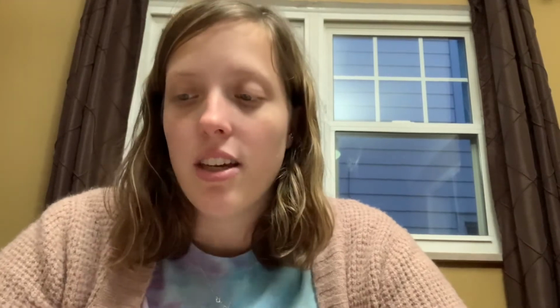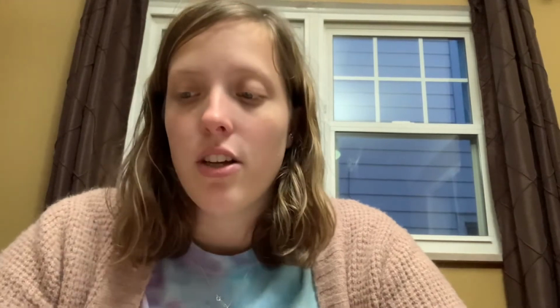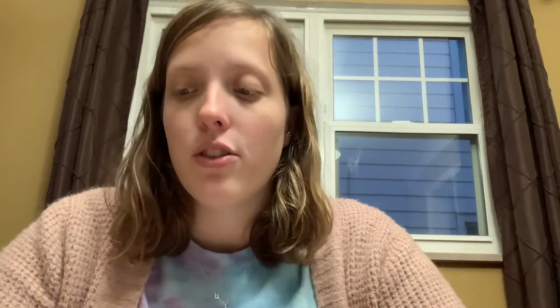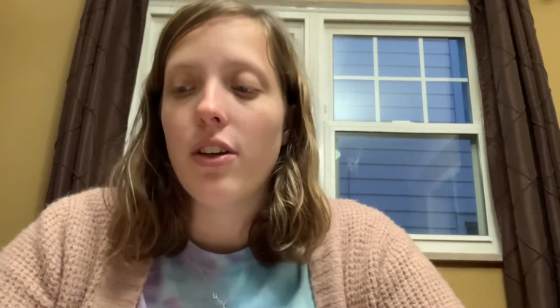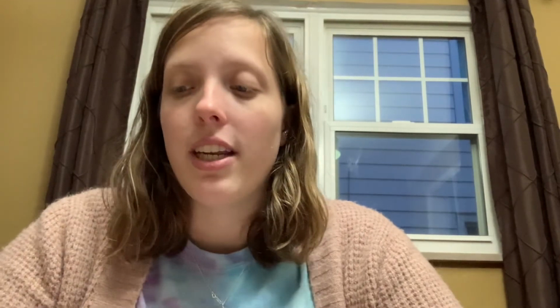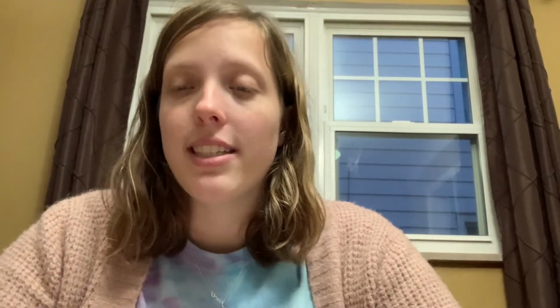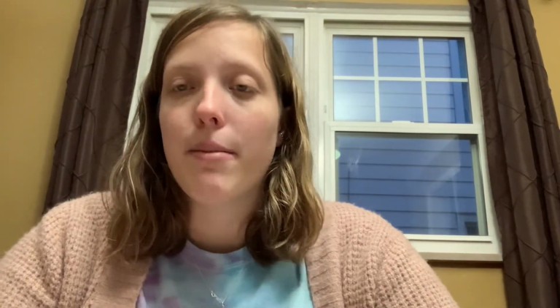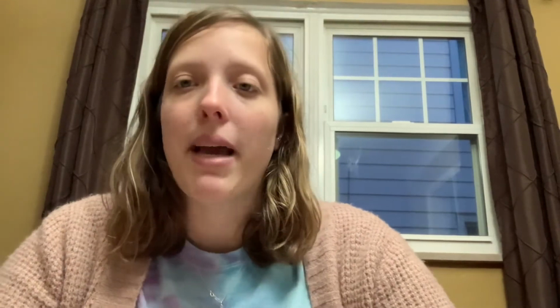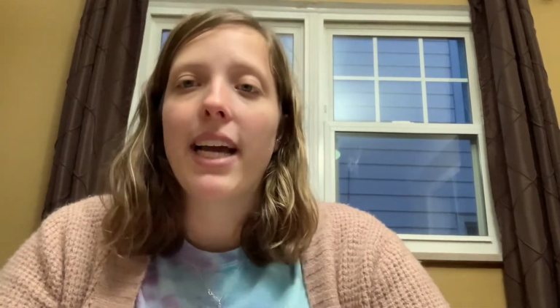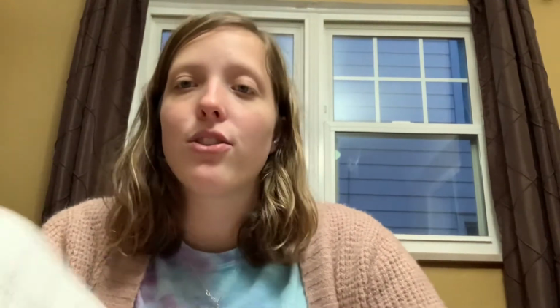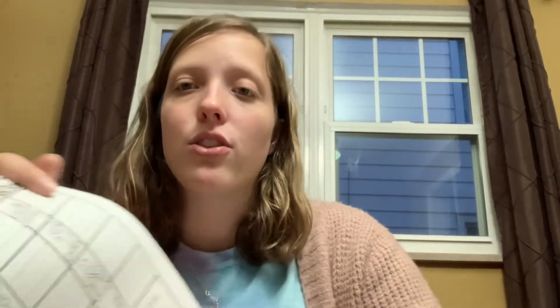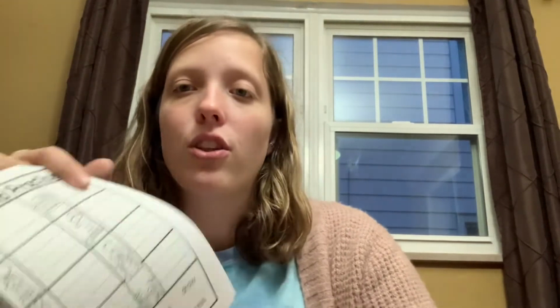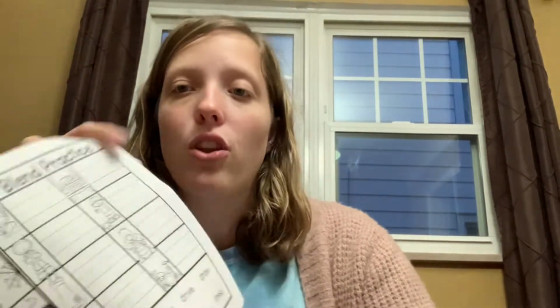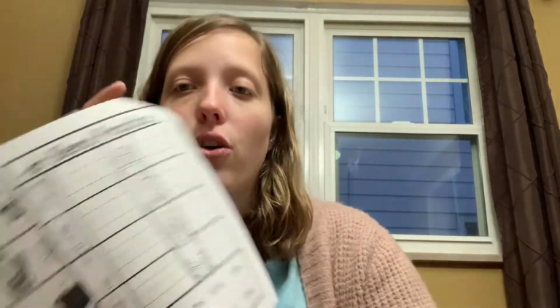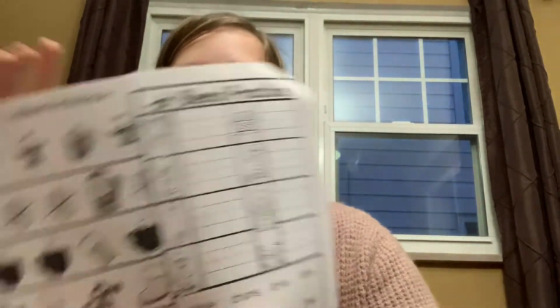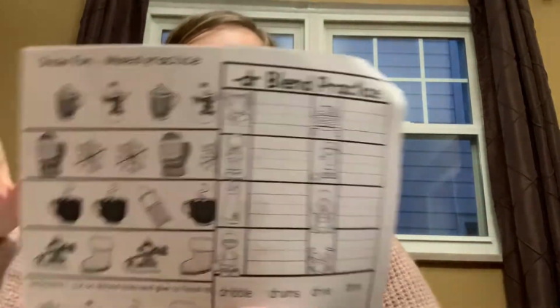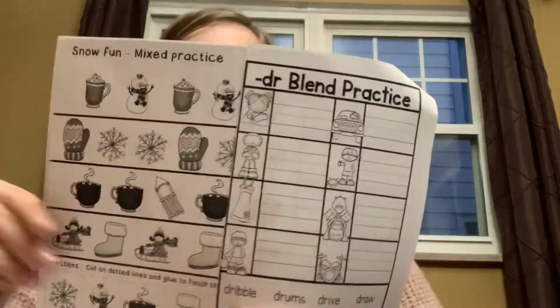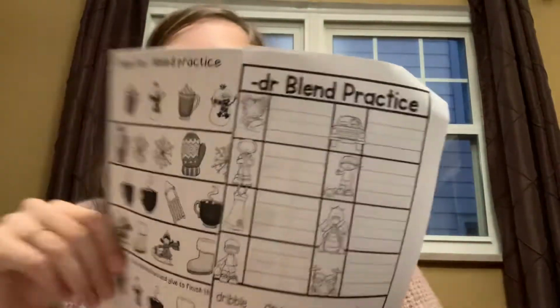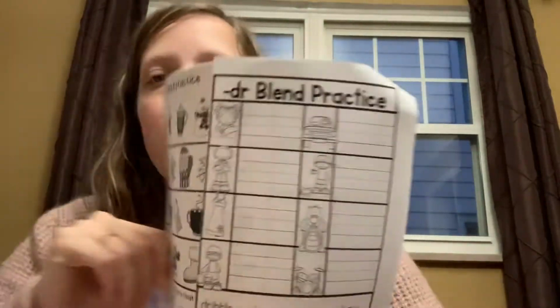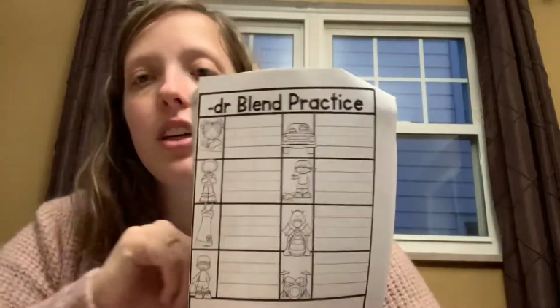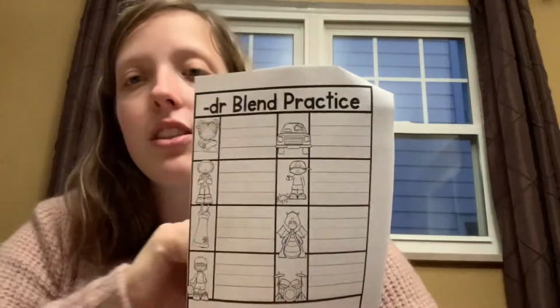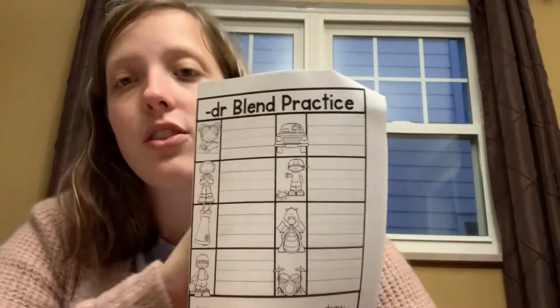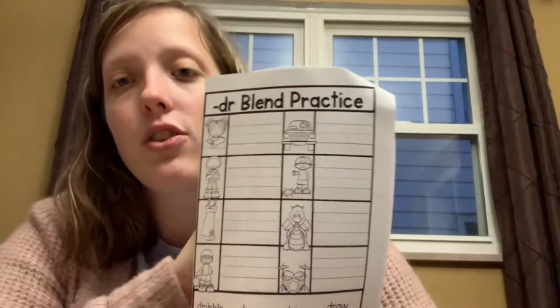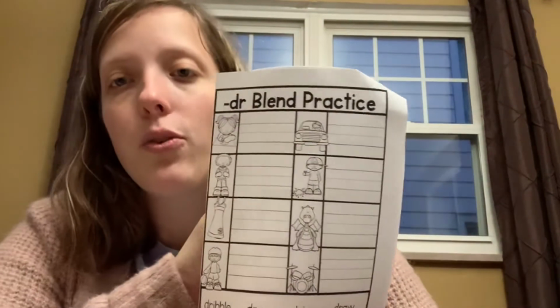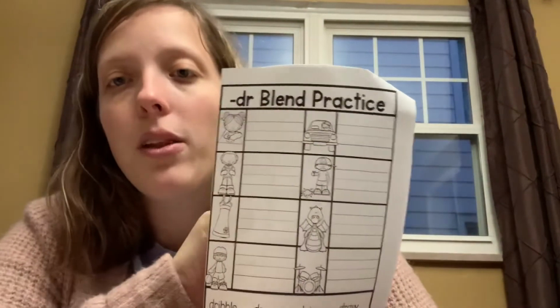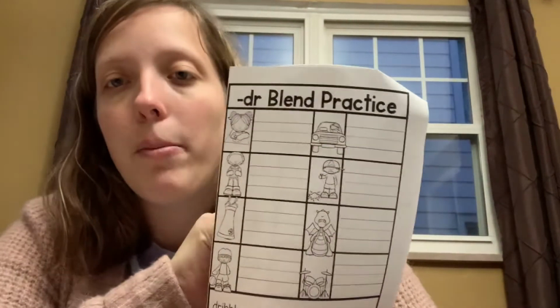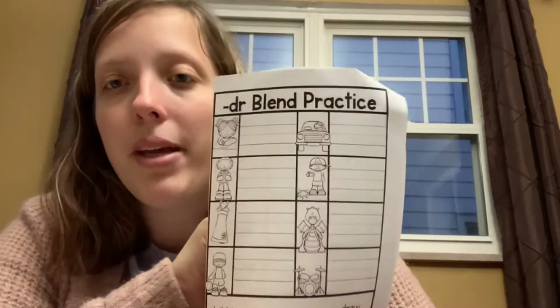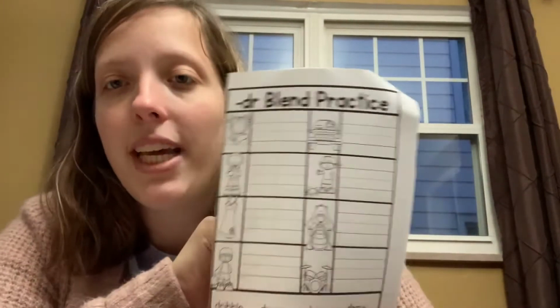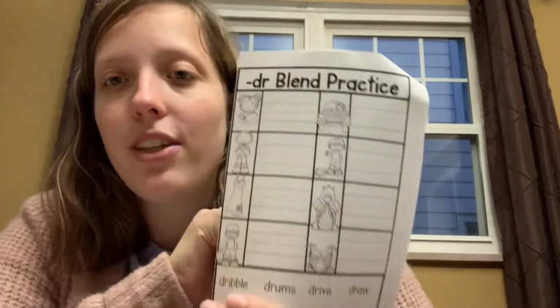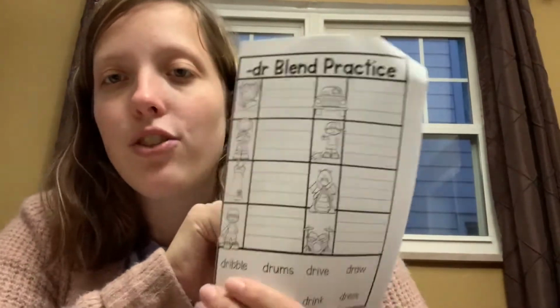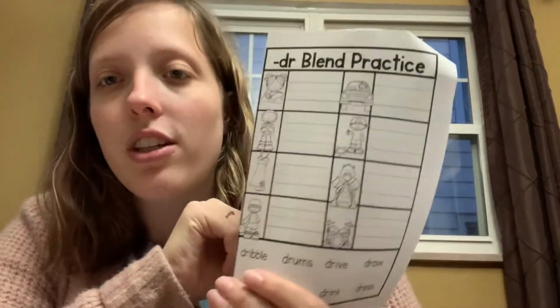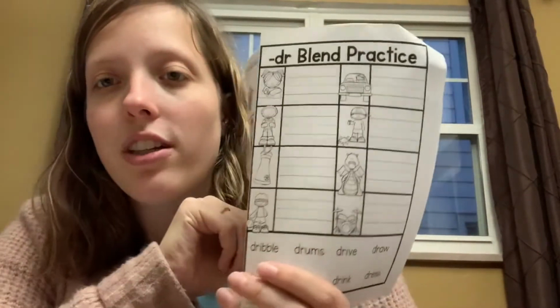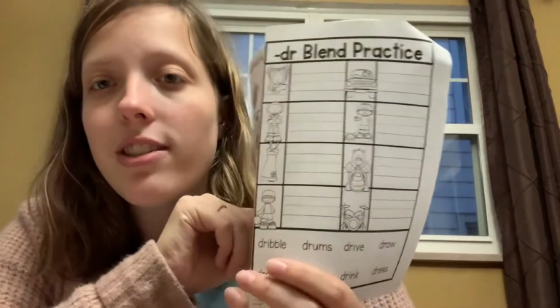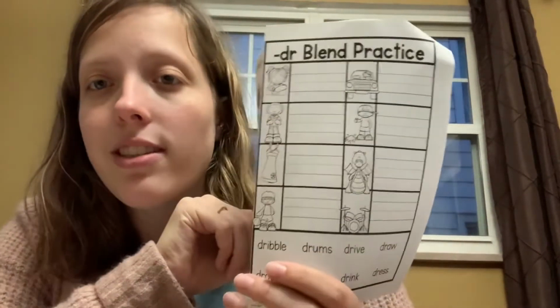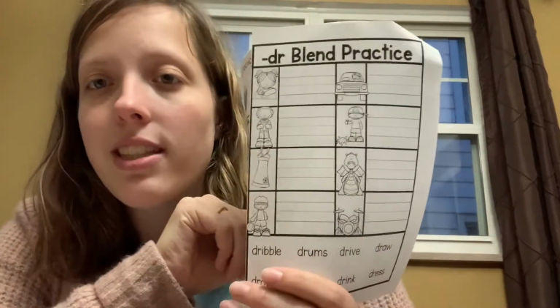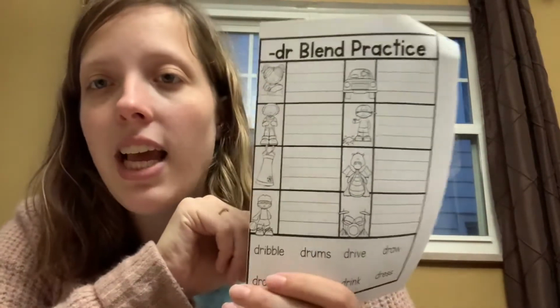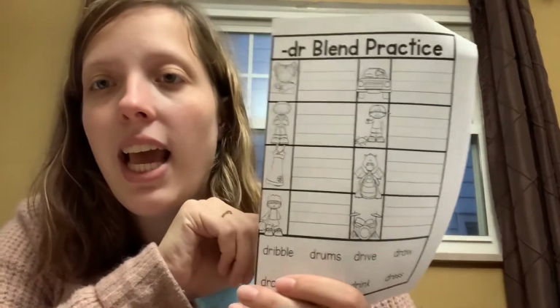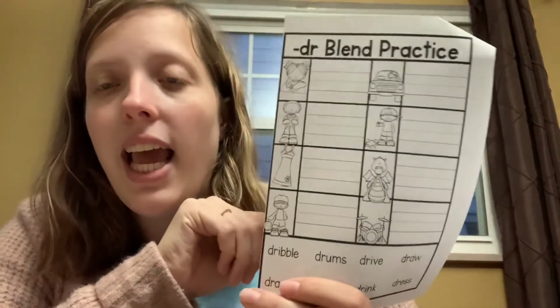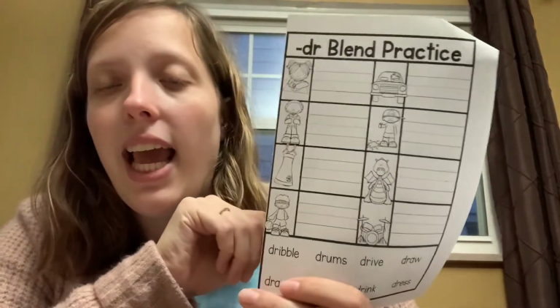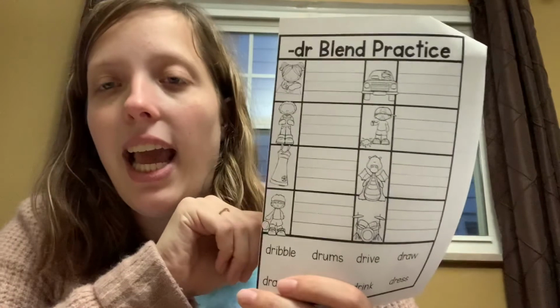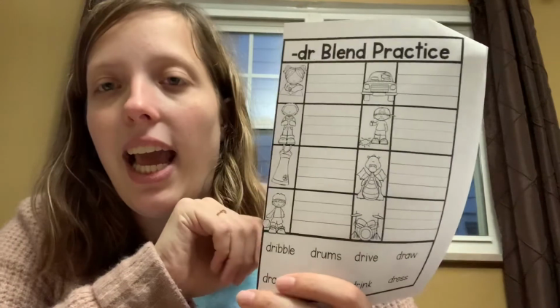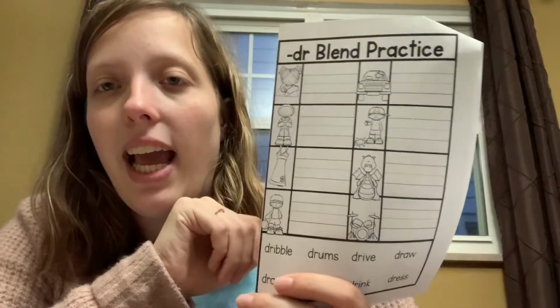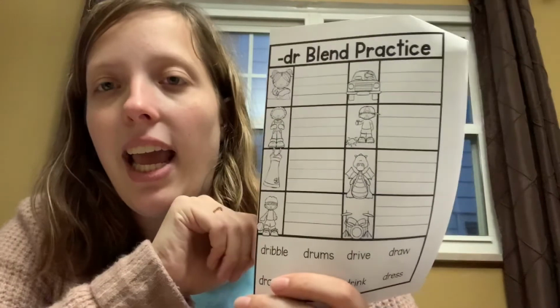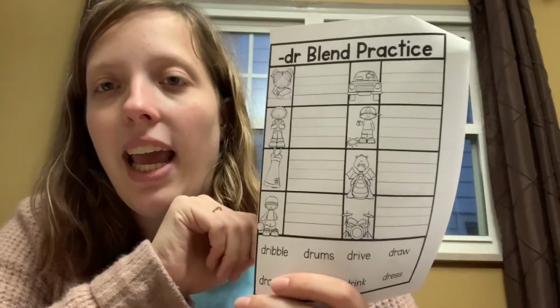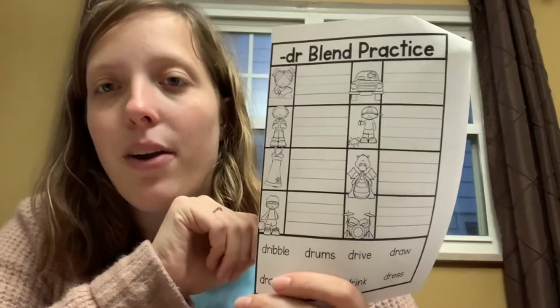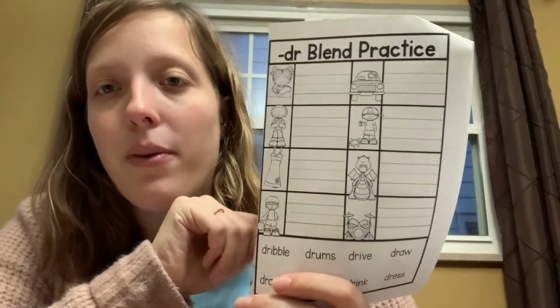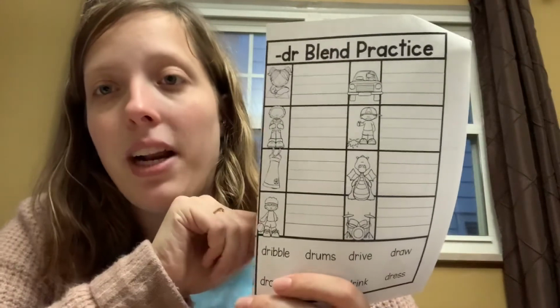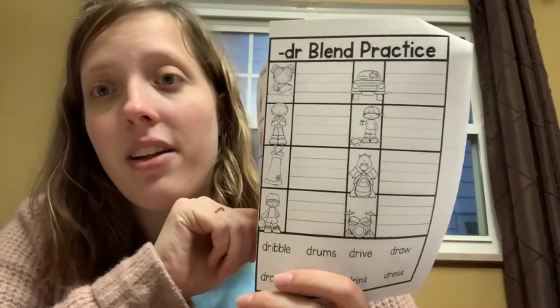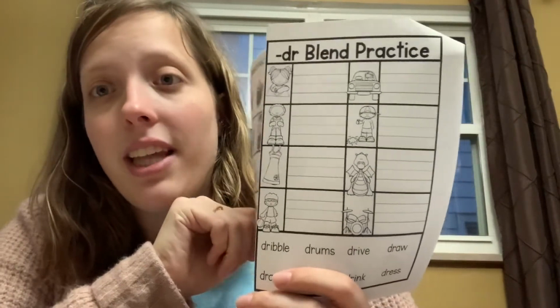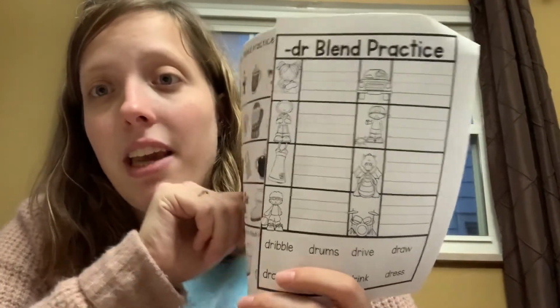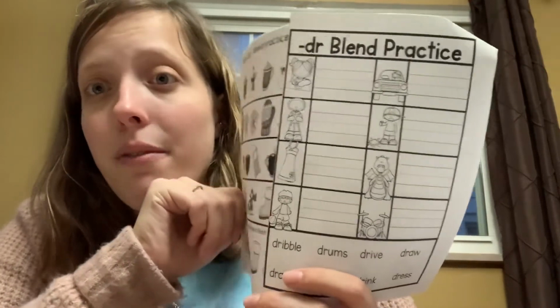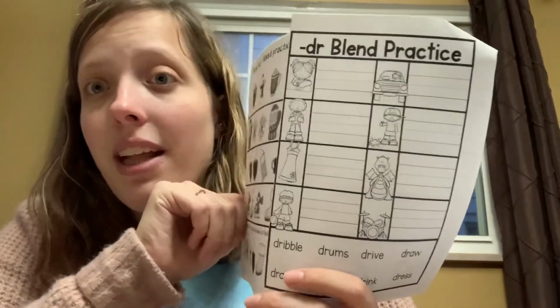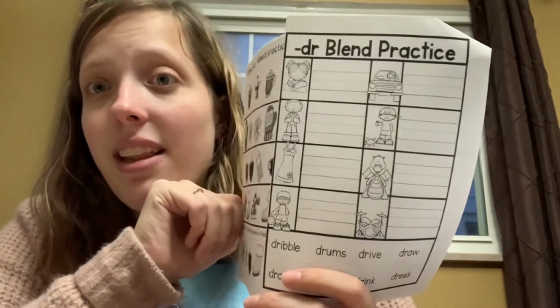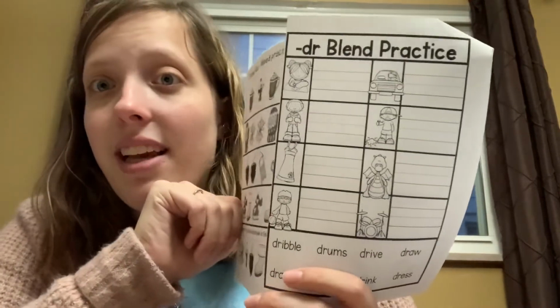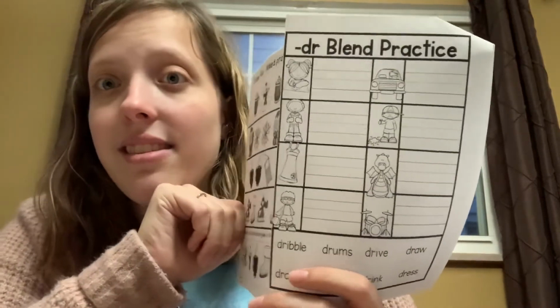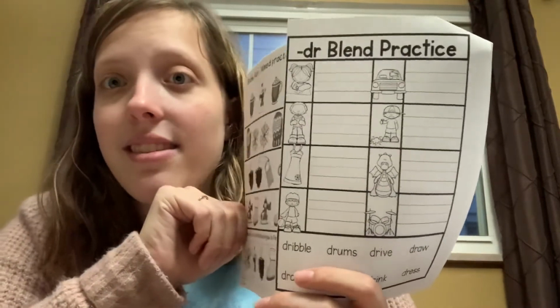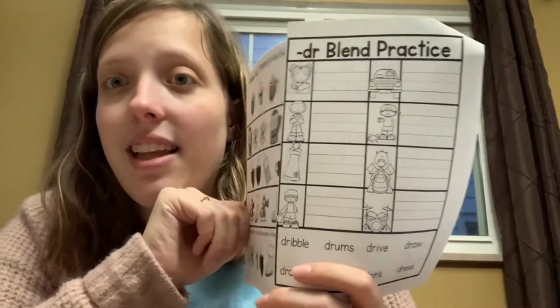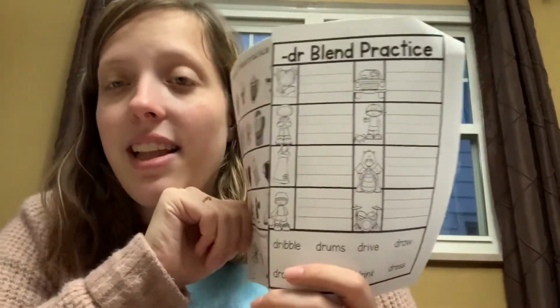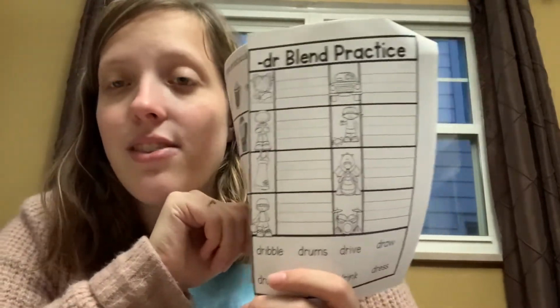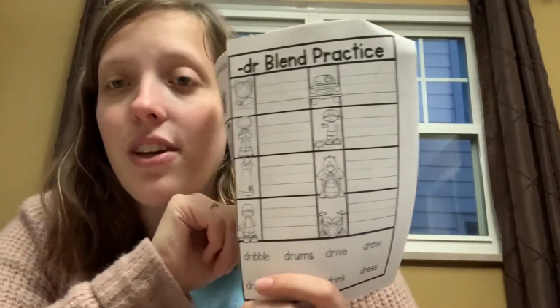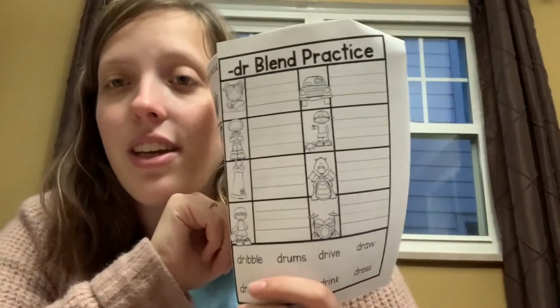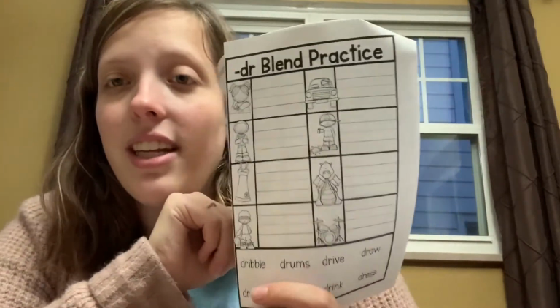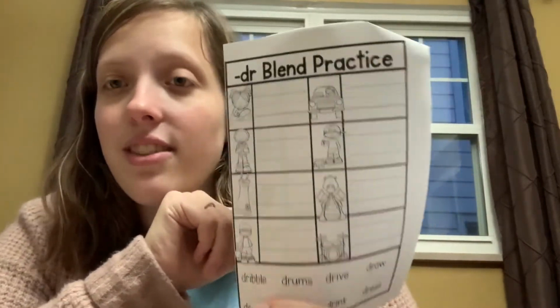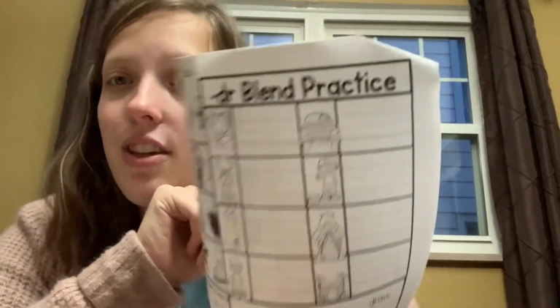You need to match those words to the pictures and write it on the handwriting lines. And that's all you need to do.